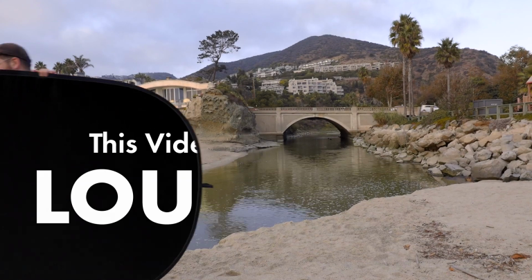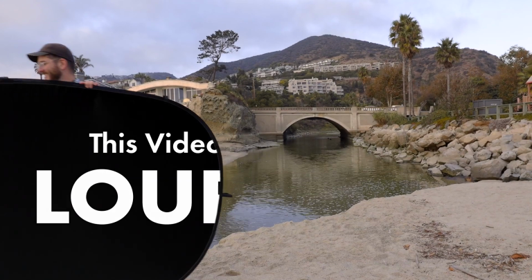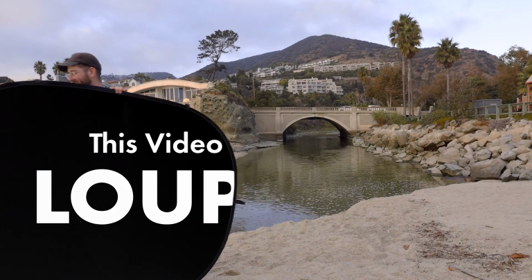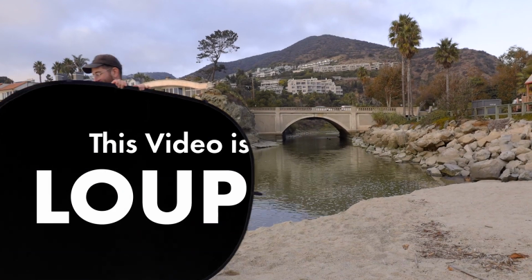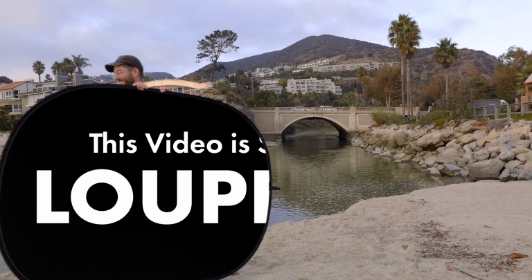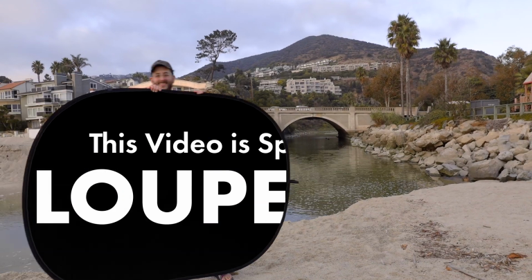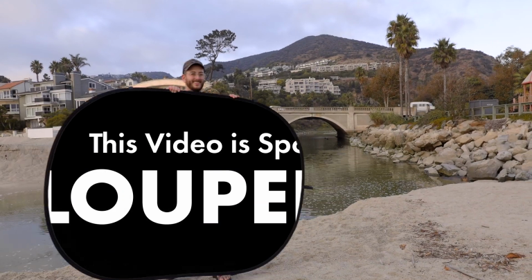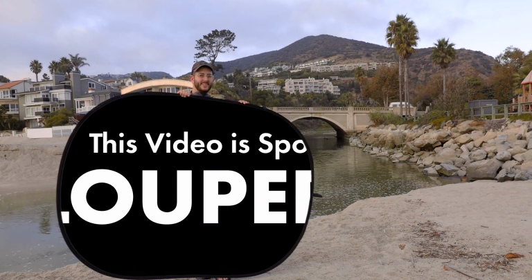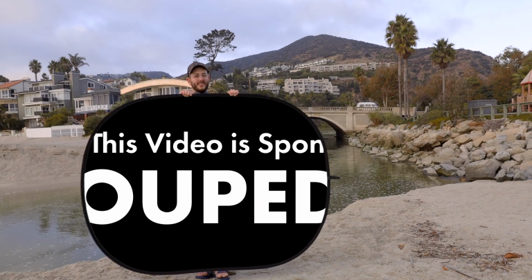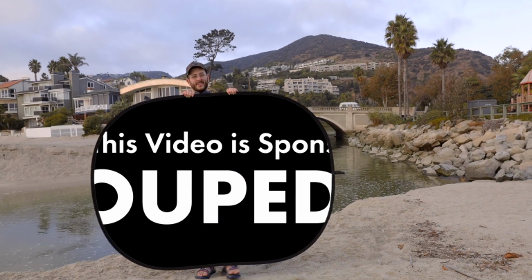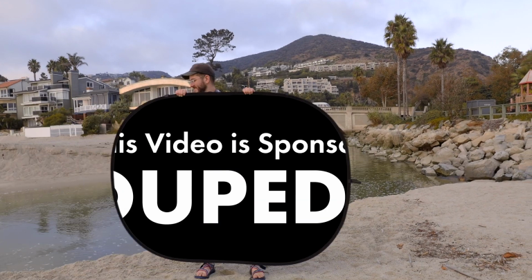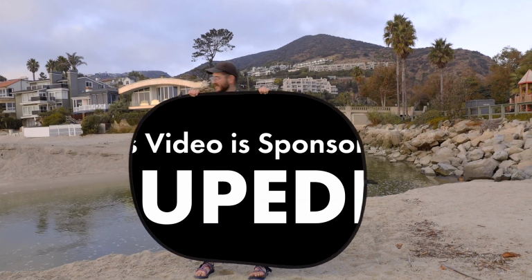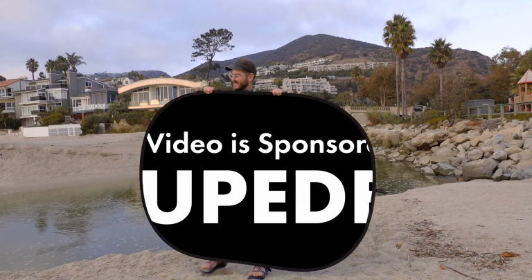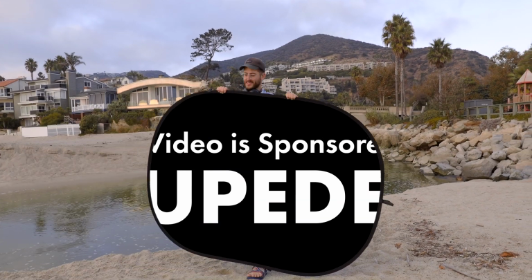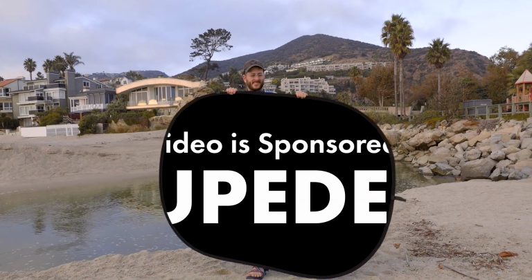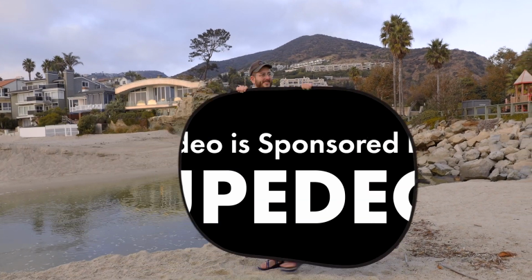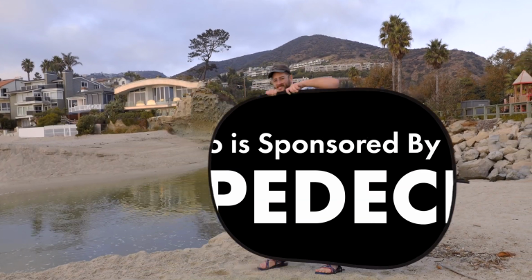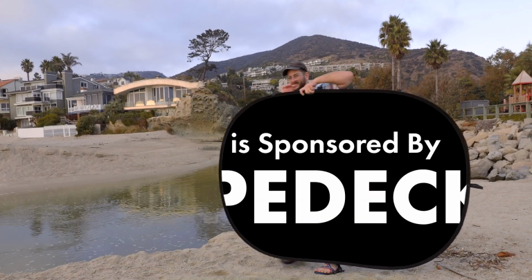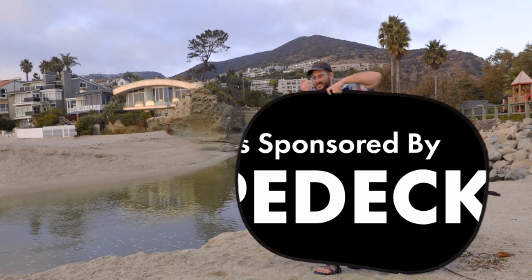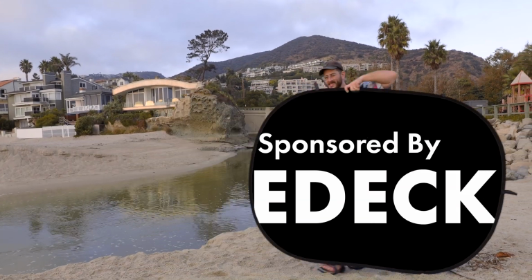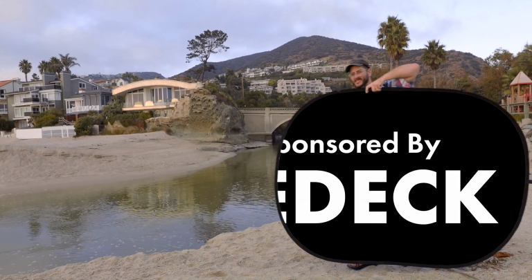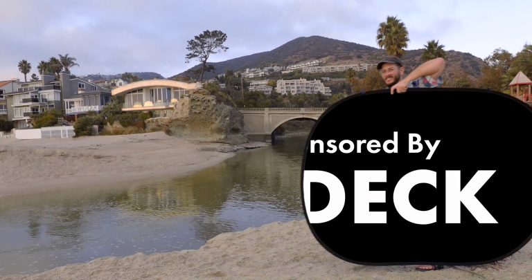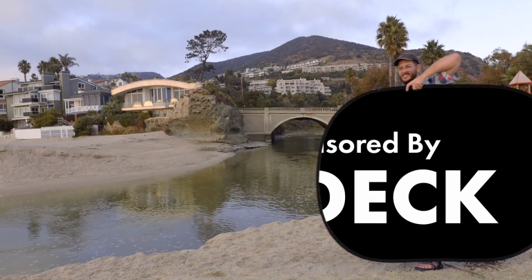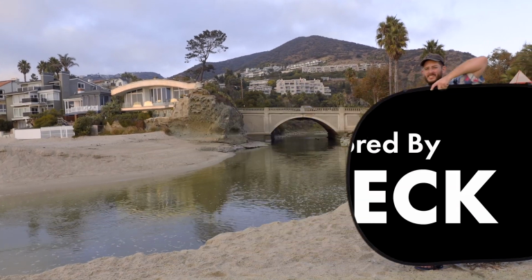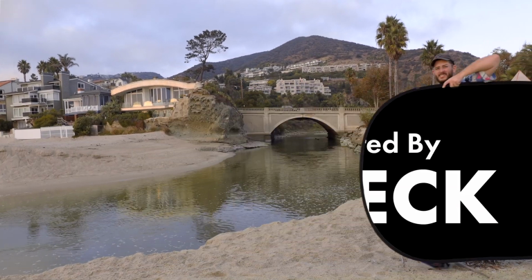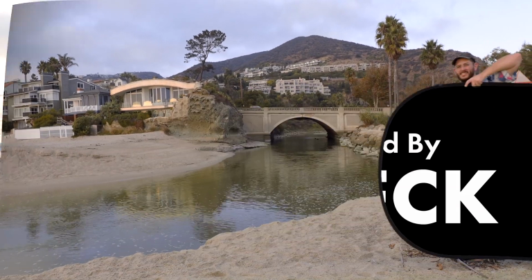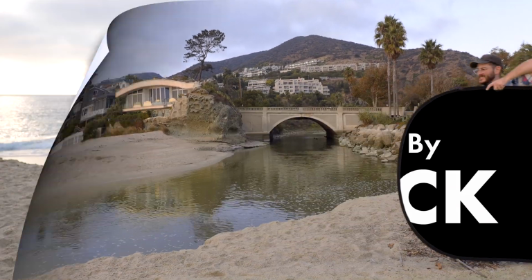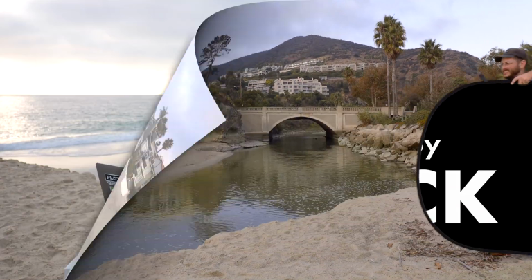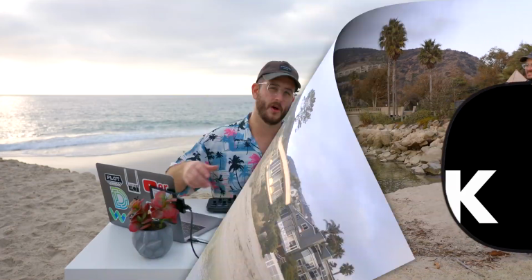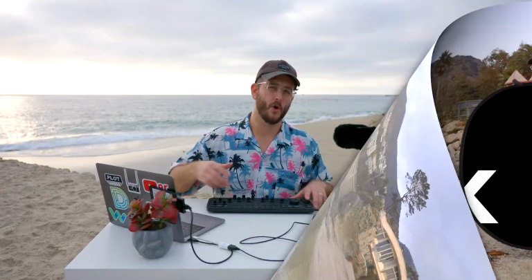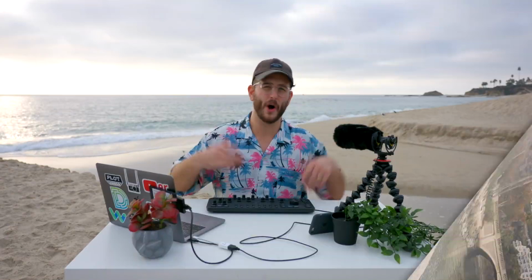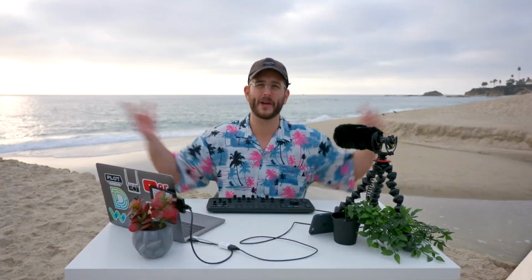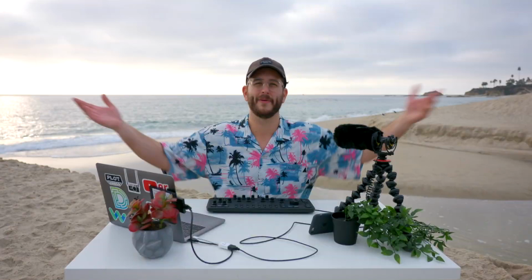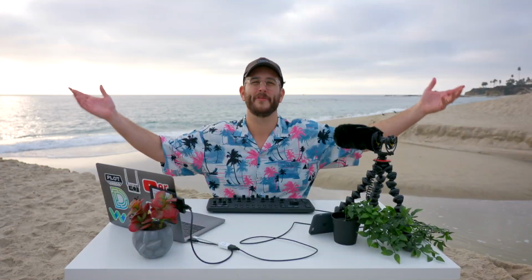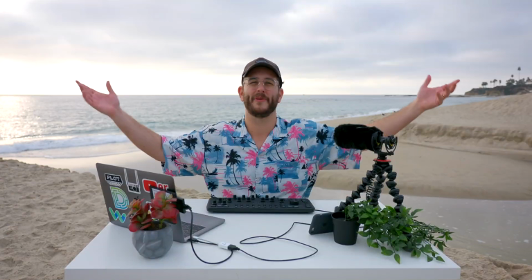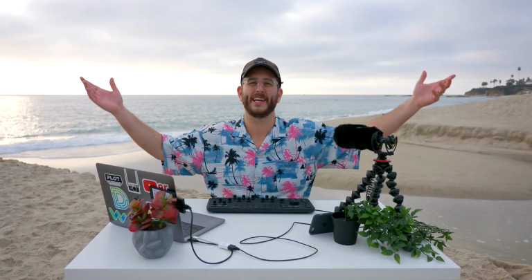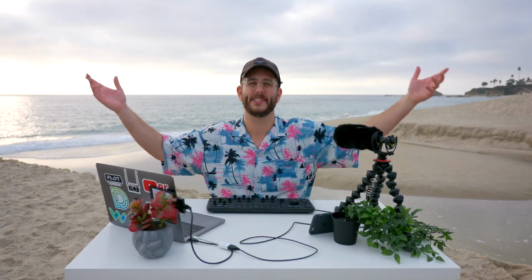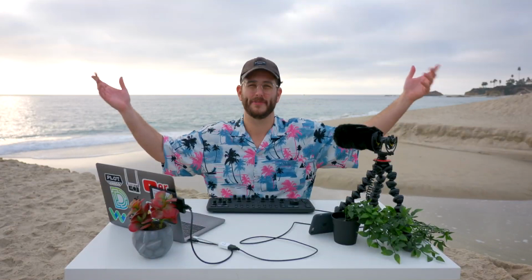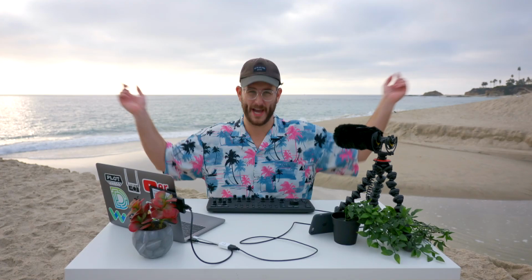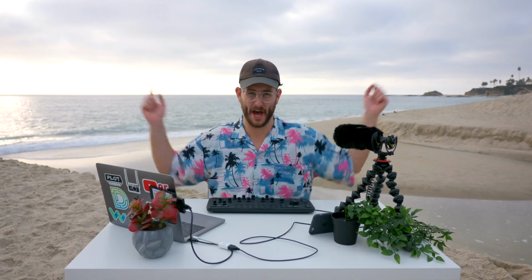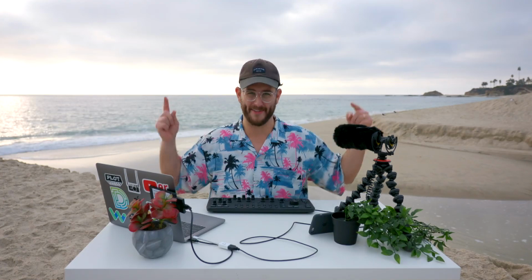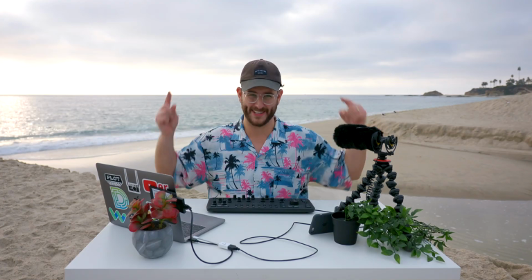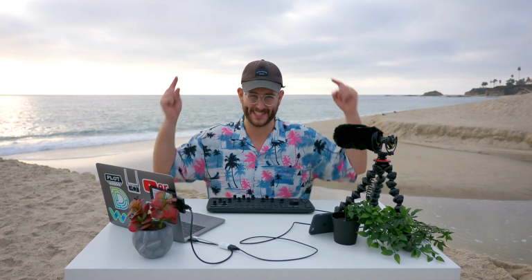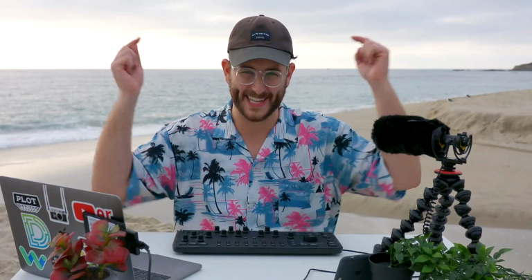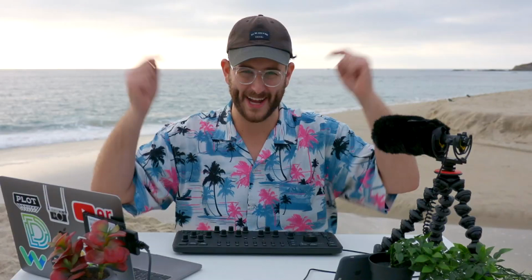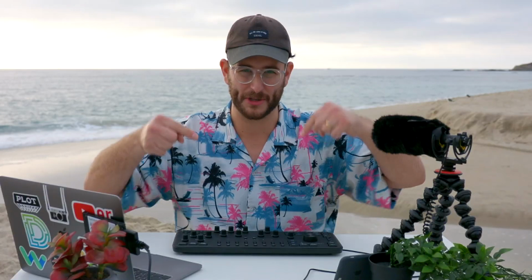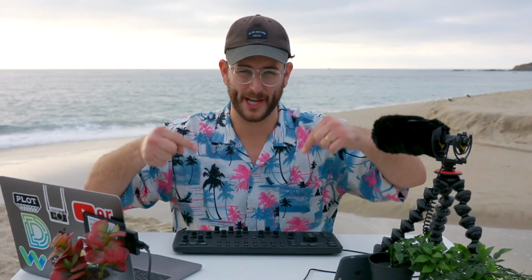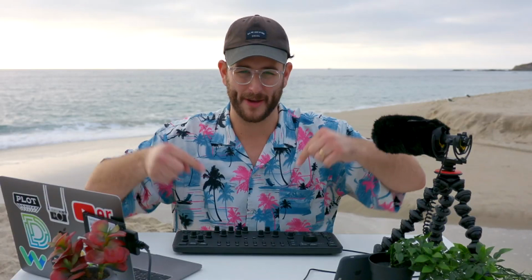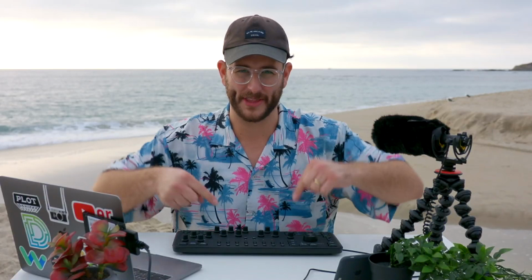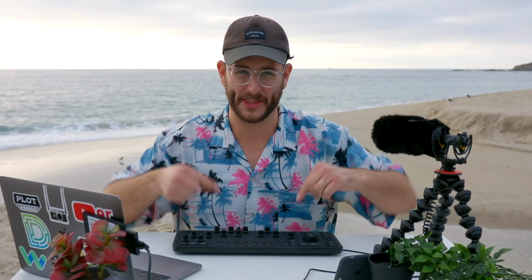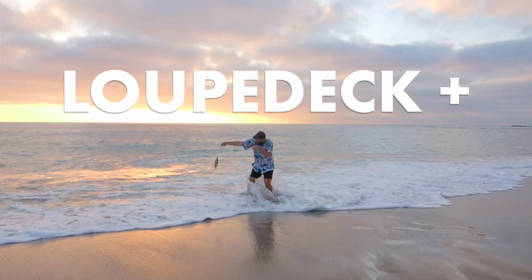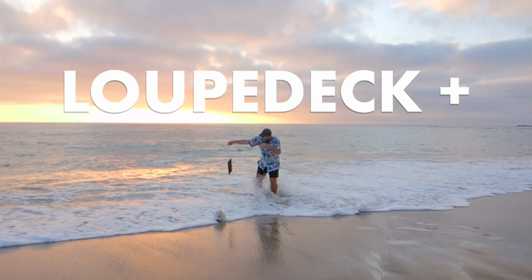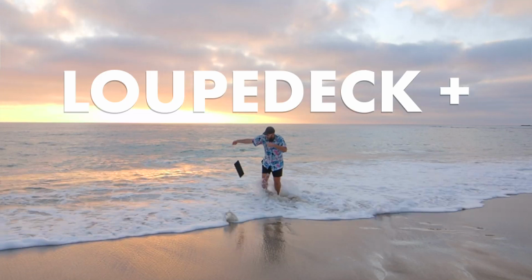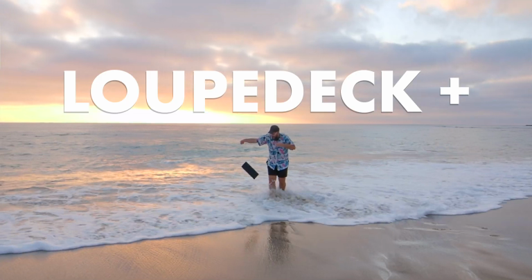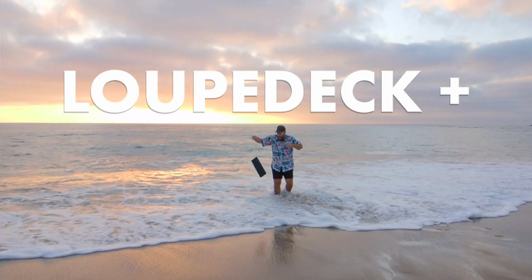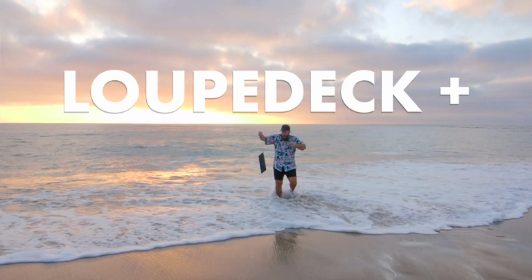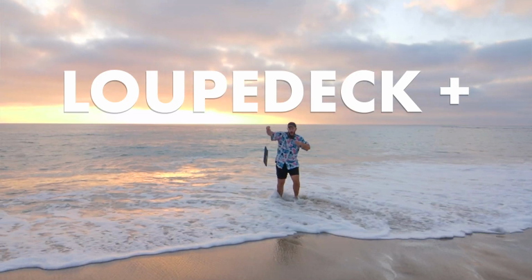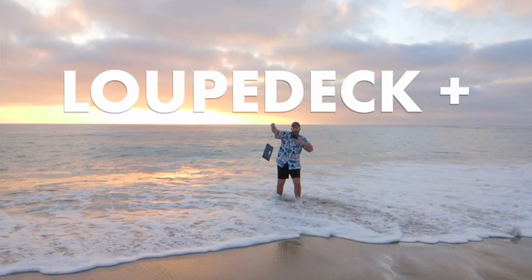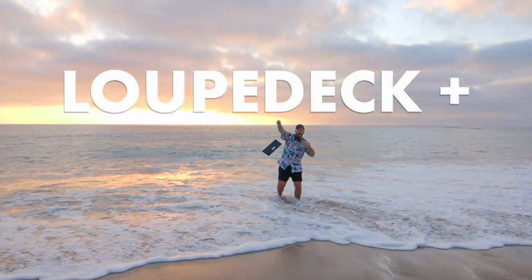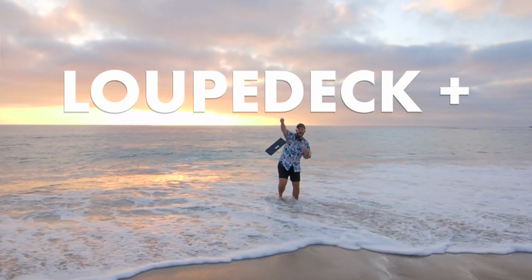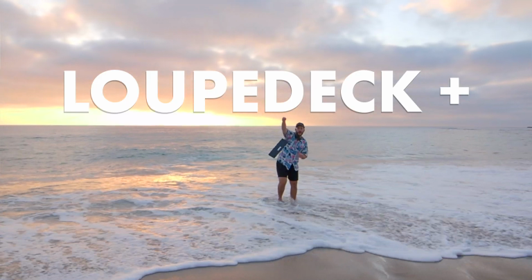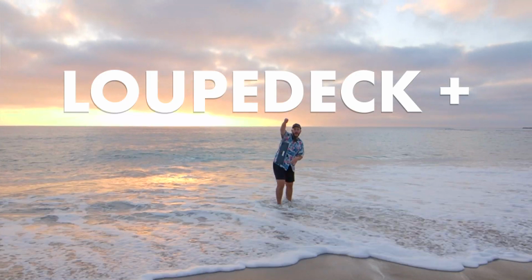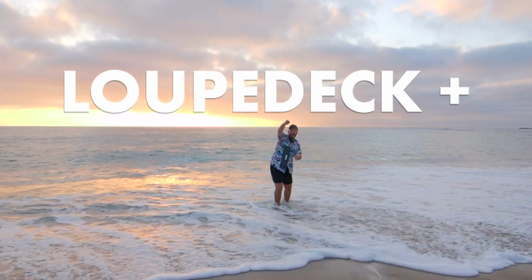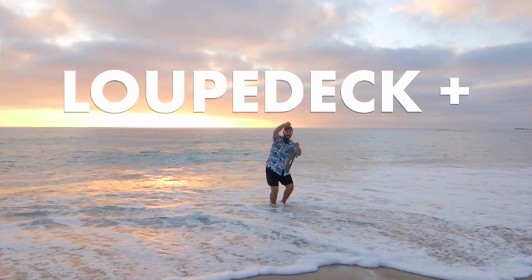This video is sponsored by Loupedeck. Welcome everybody to my office. Today we're talking about the Loupedeck Plus.